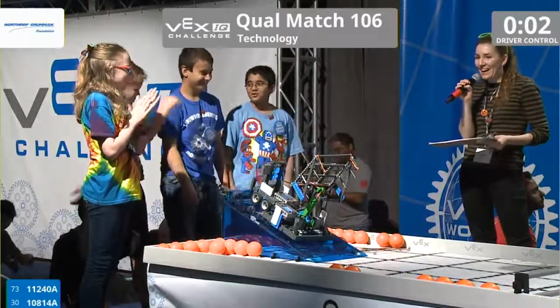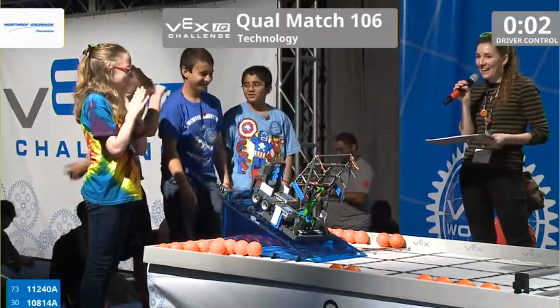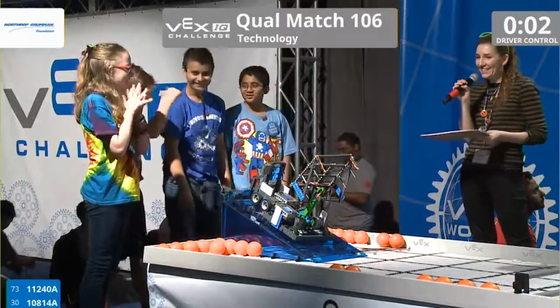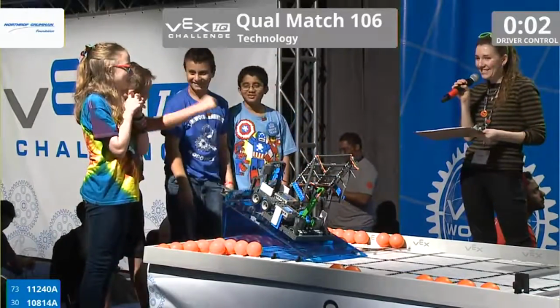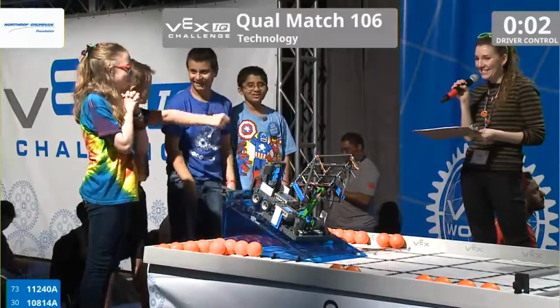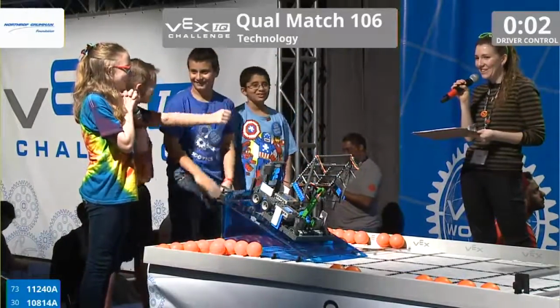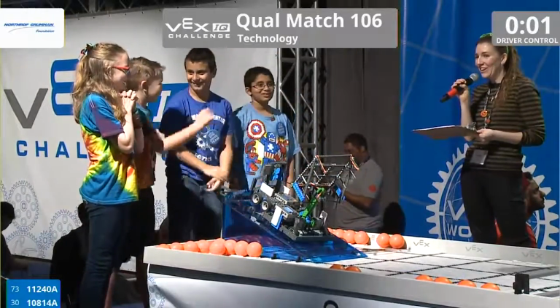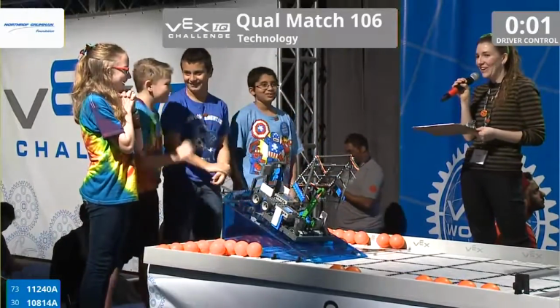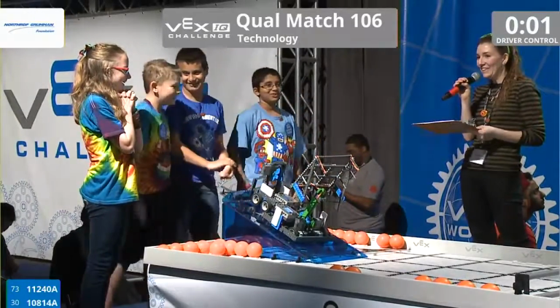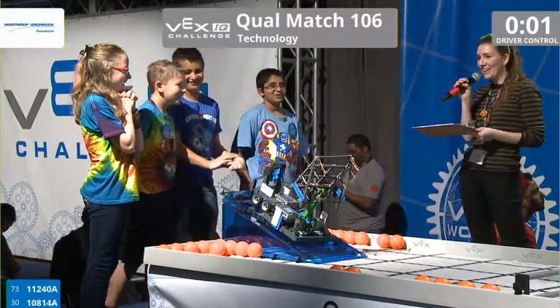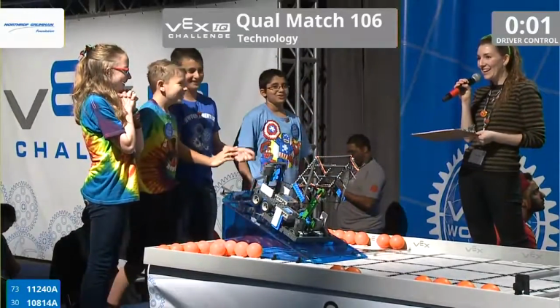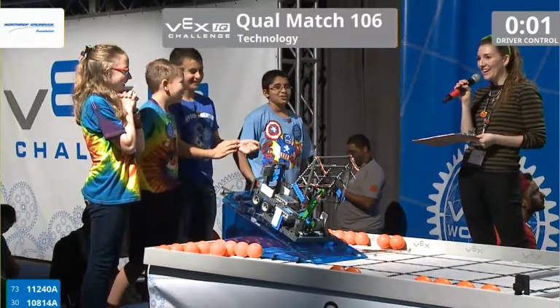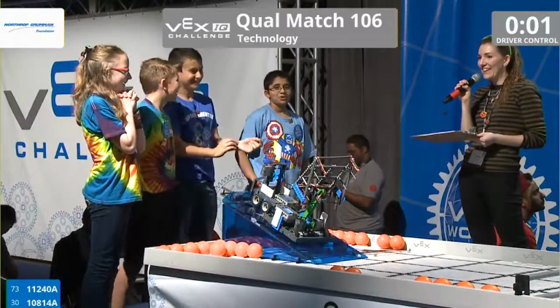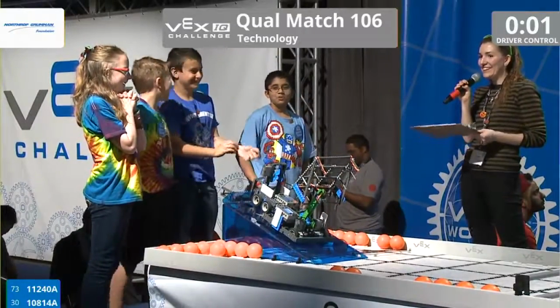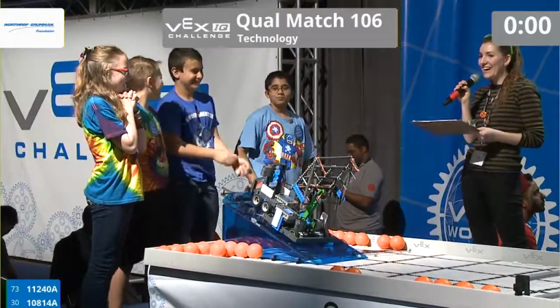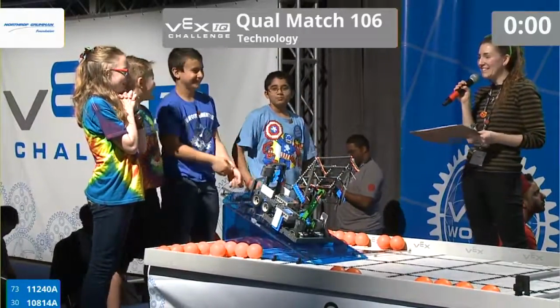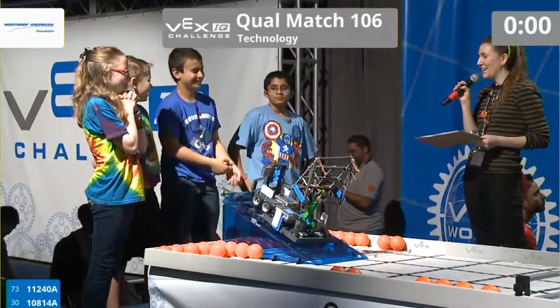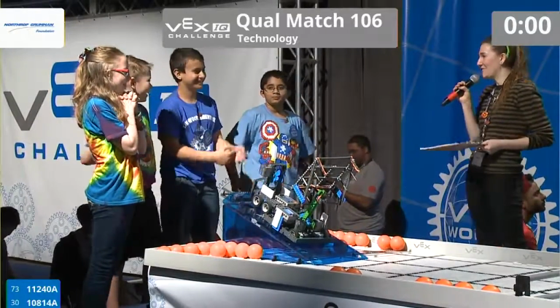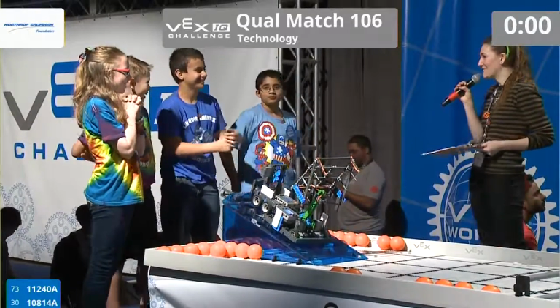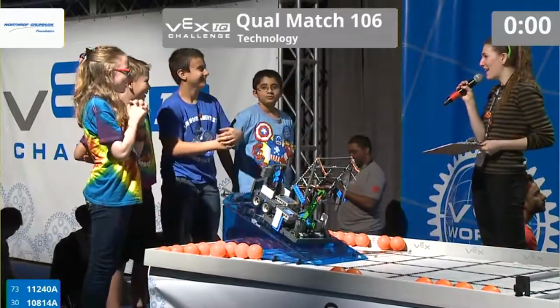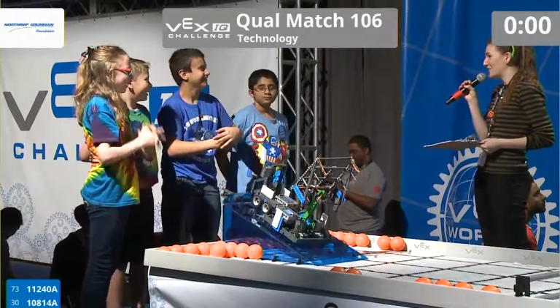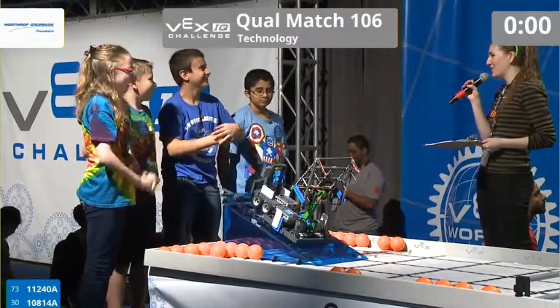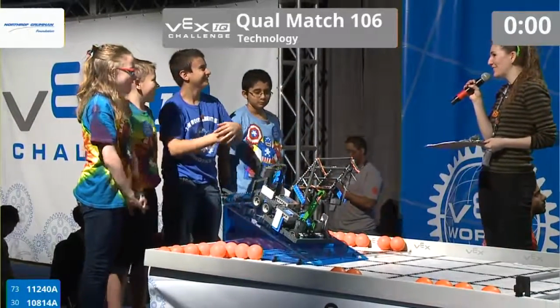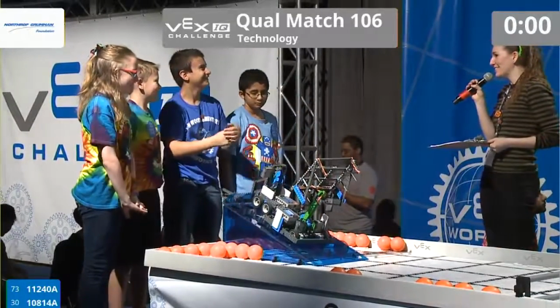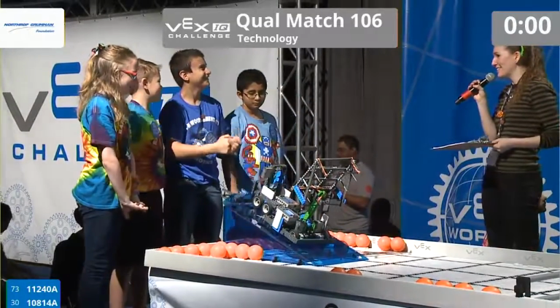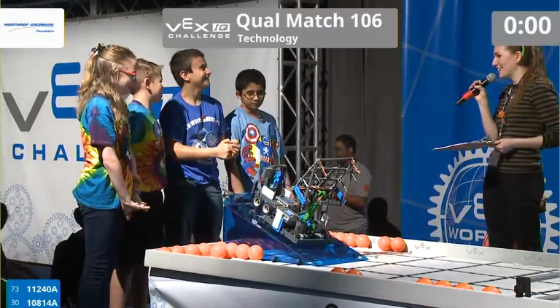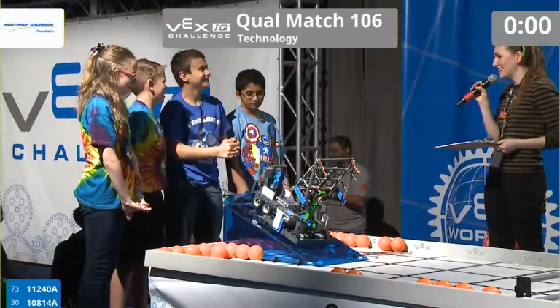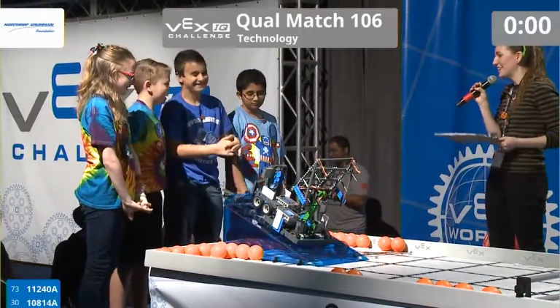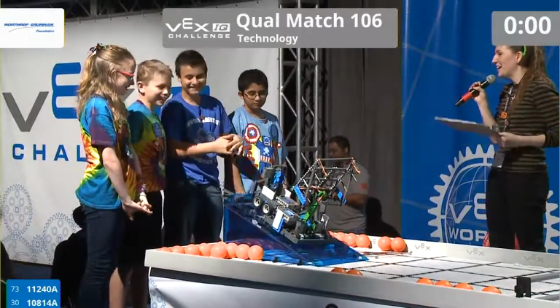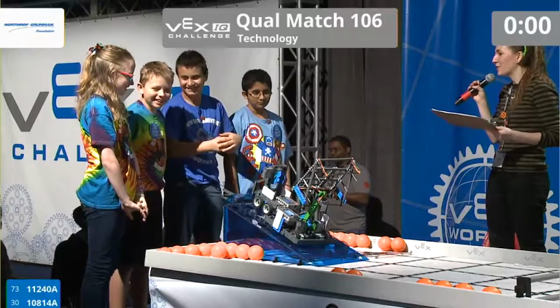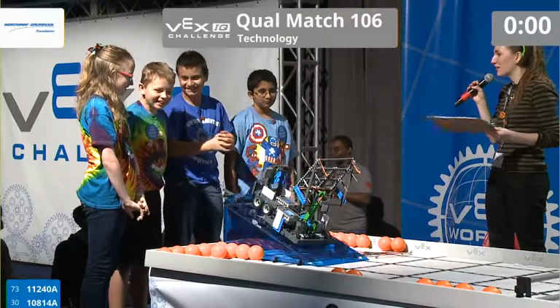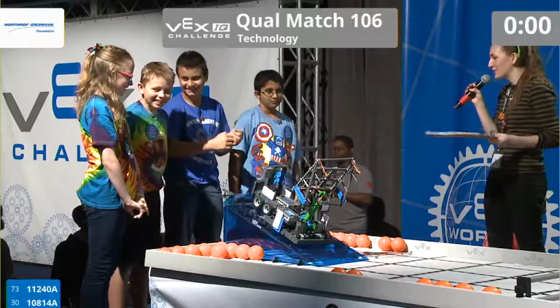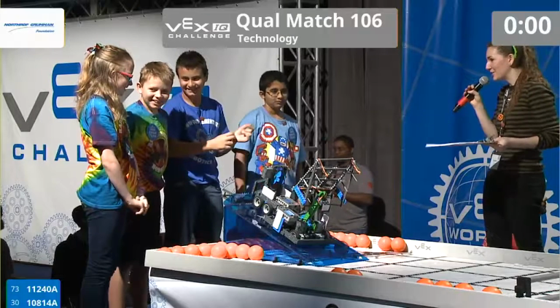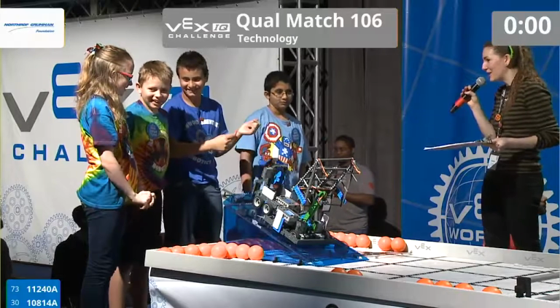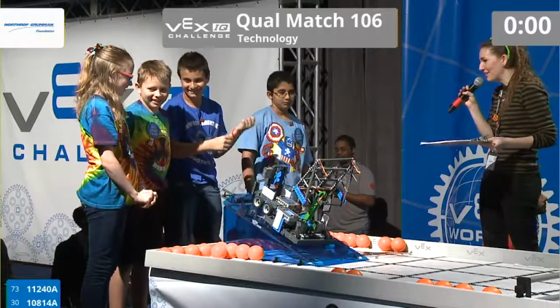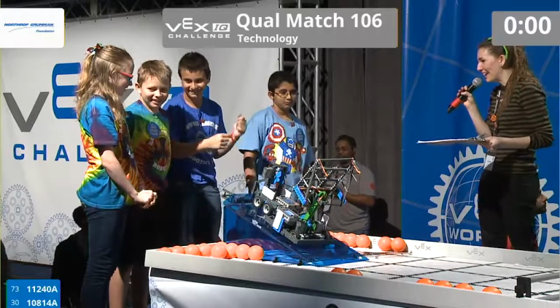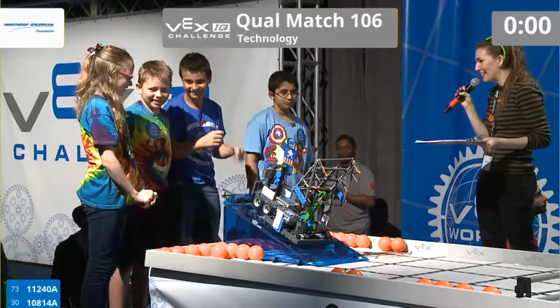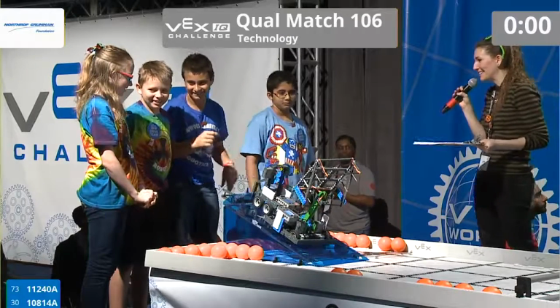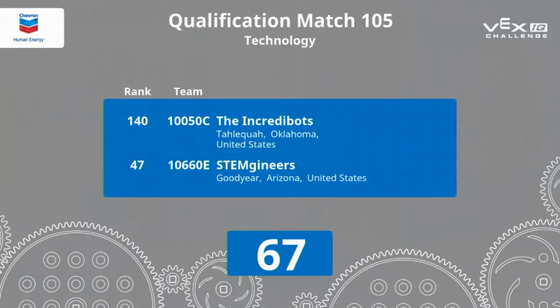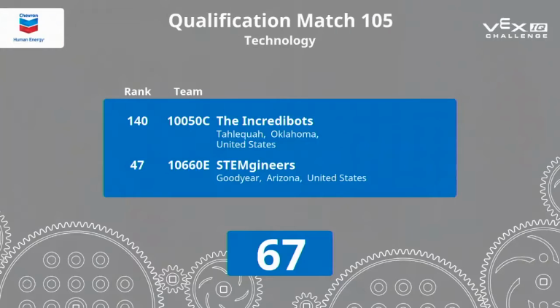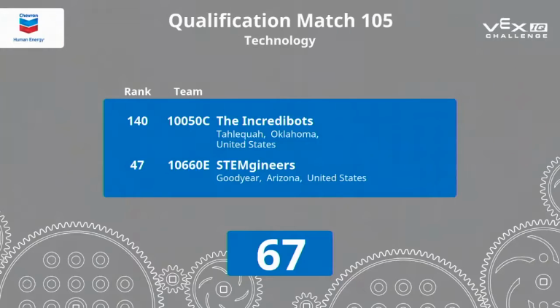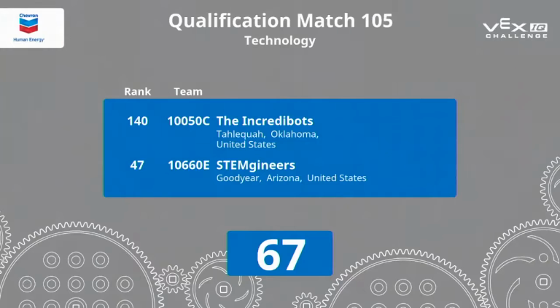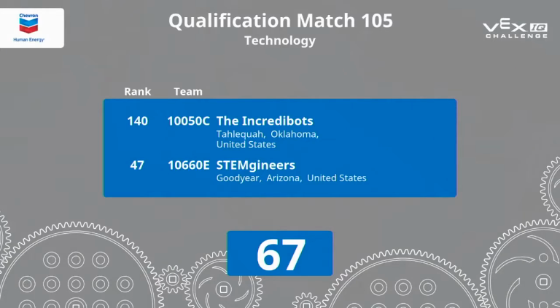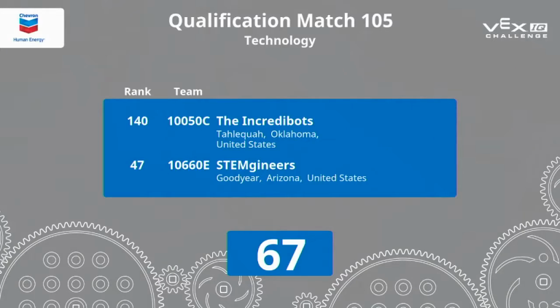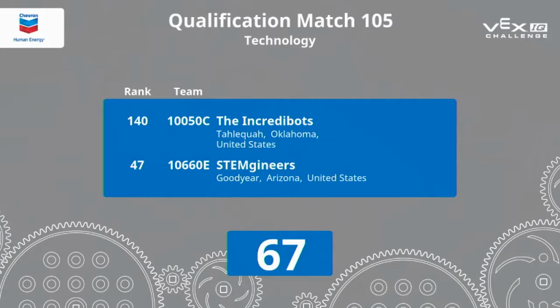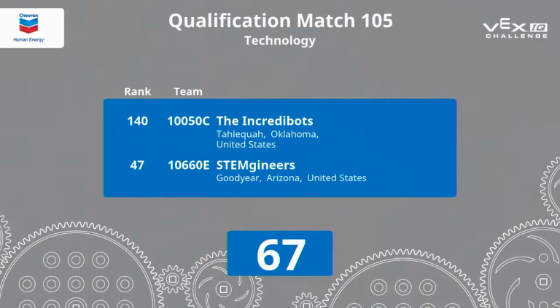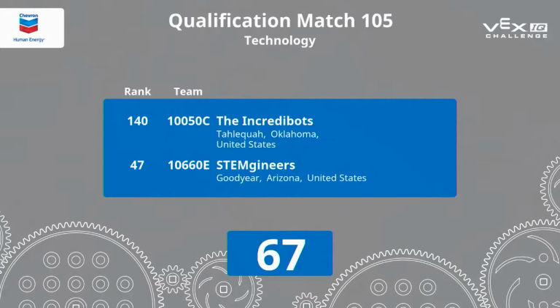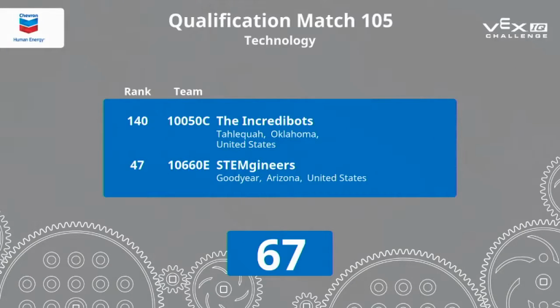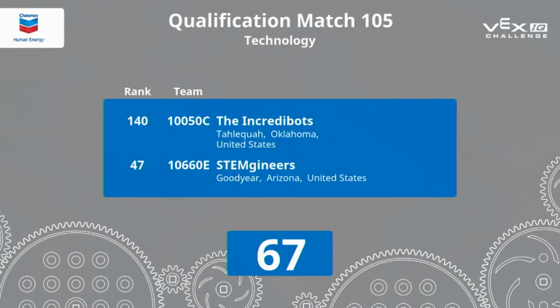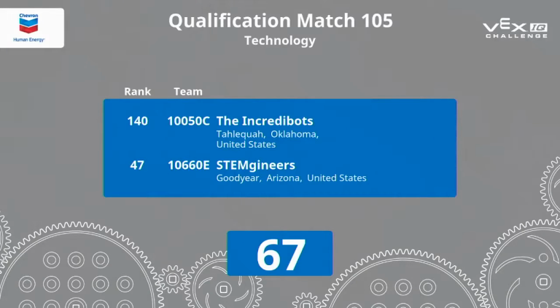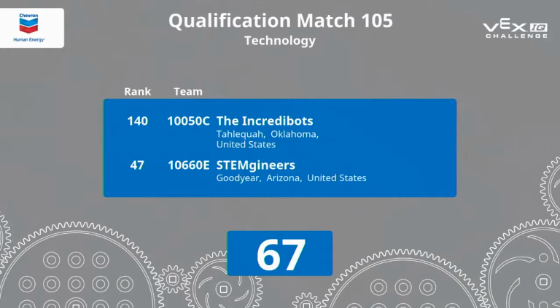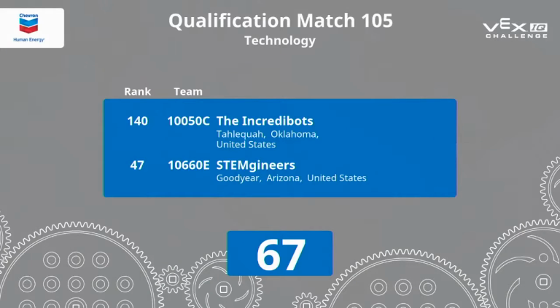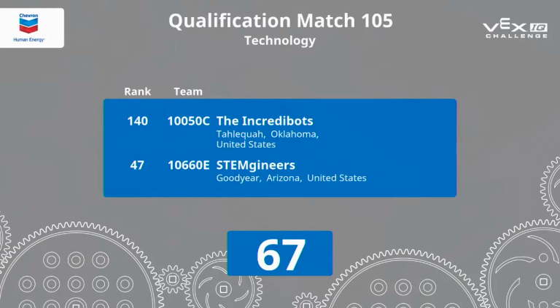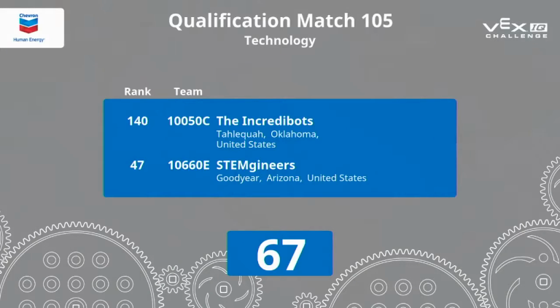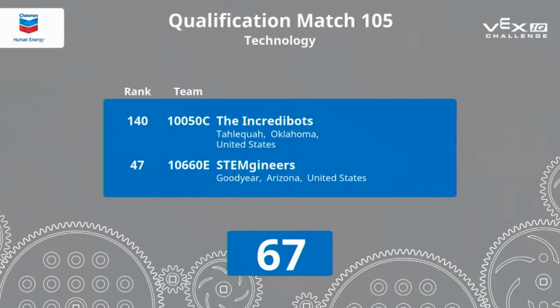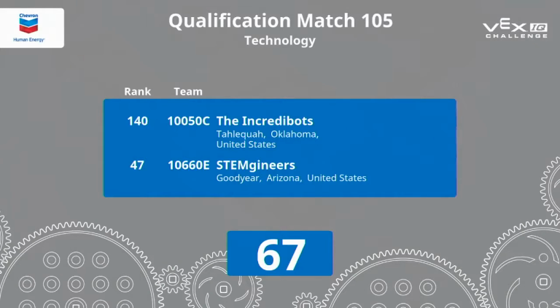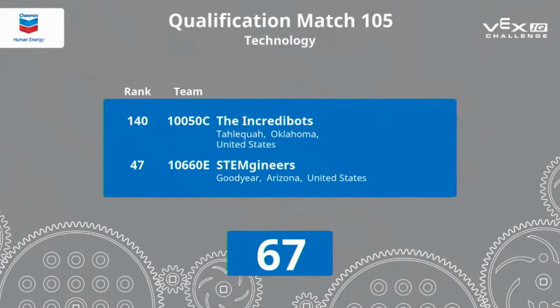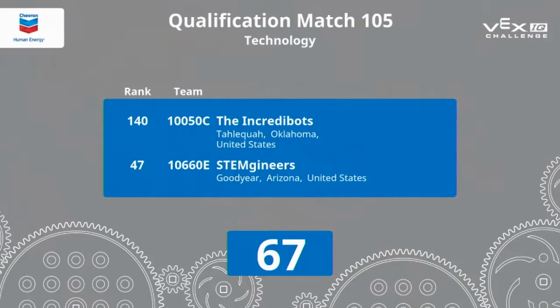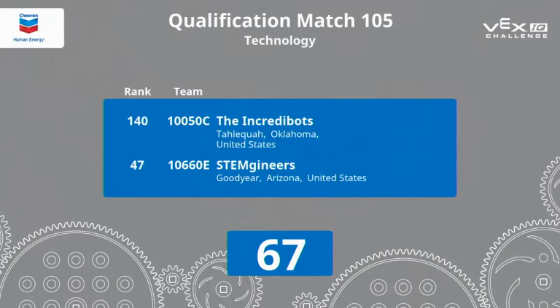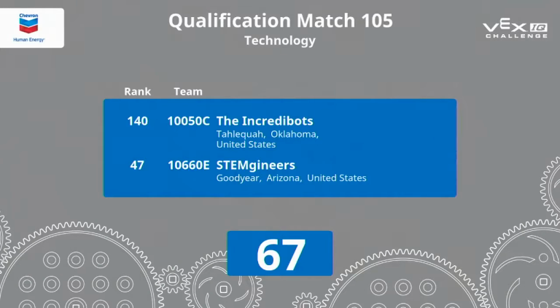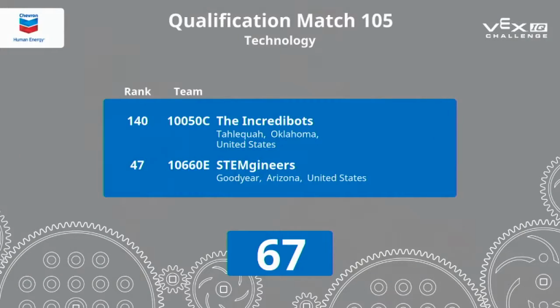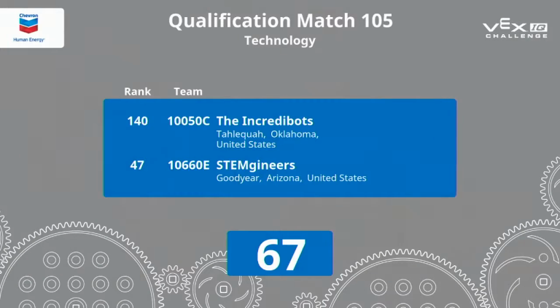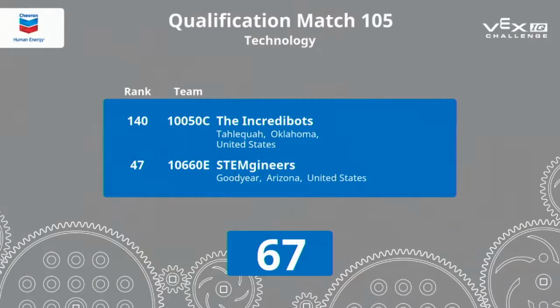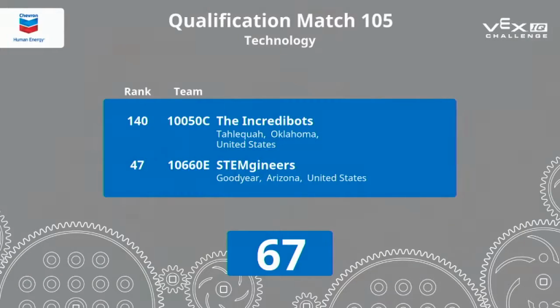And 2-1. That's it for Match 106. Great job, guys. And we're going to send it over to Charles. Thank you very much.